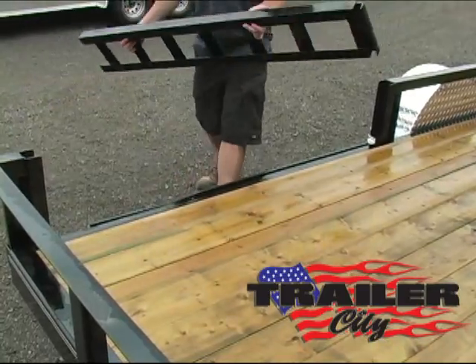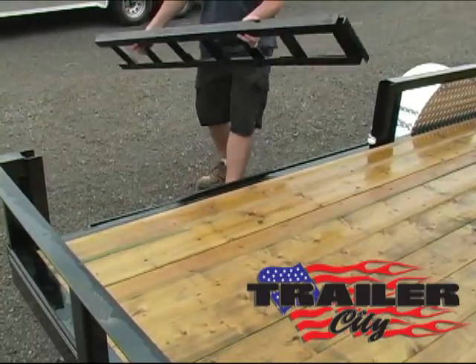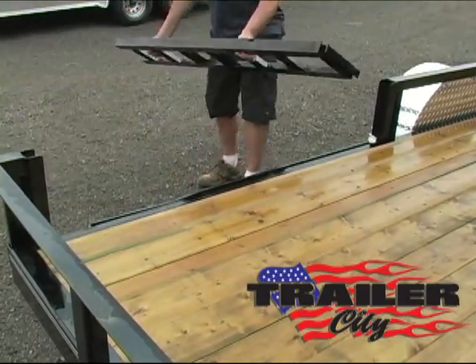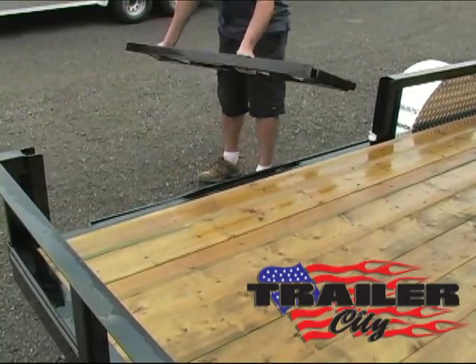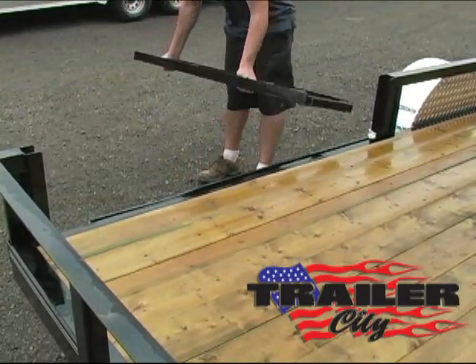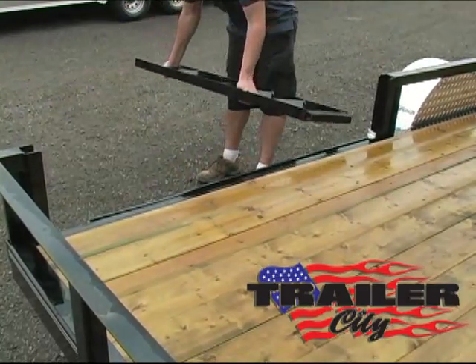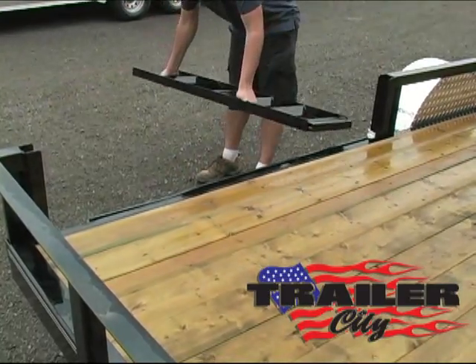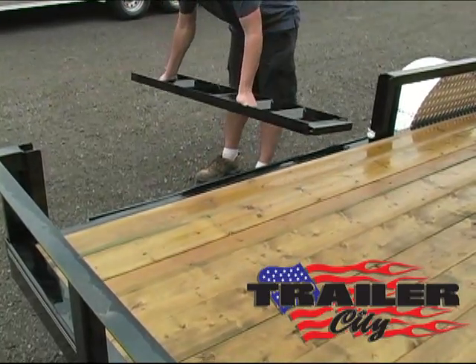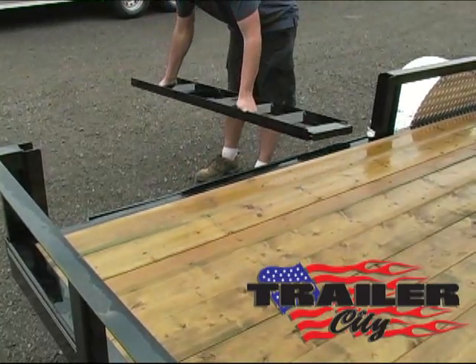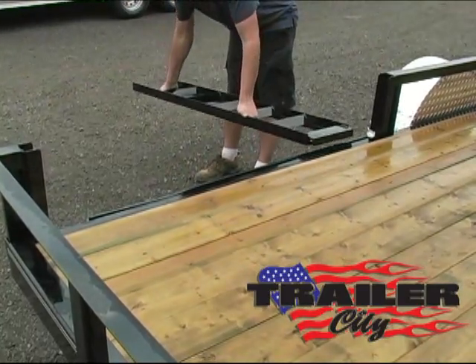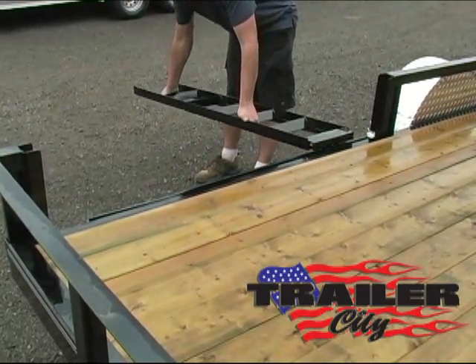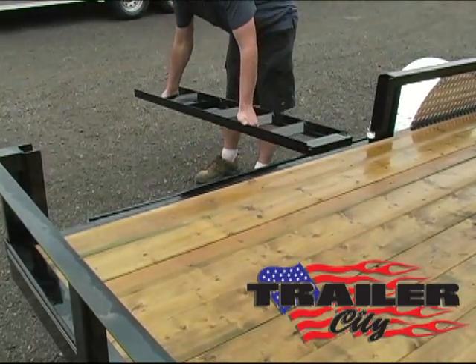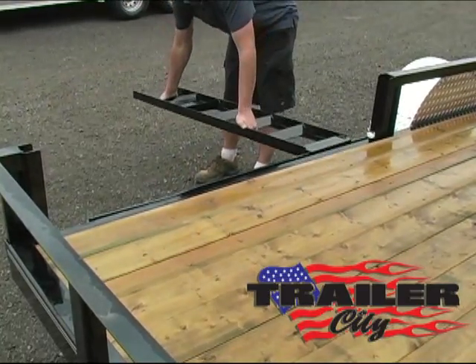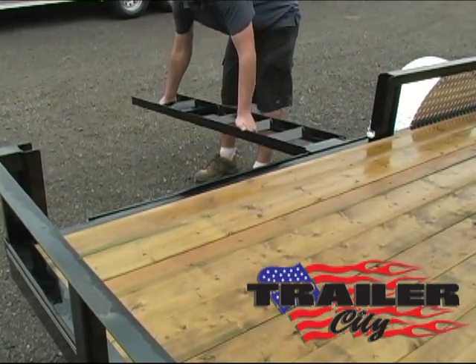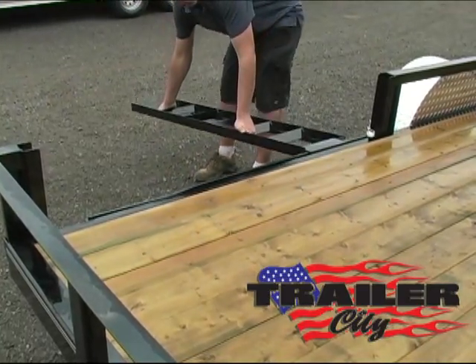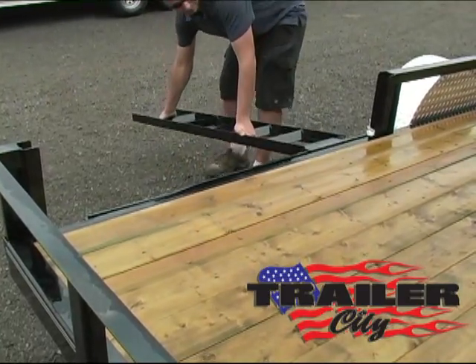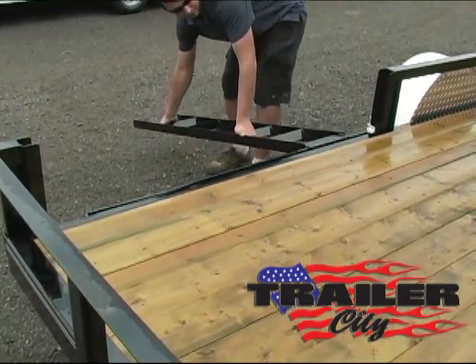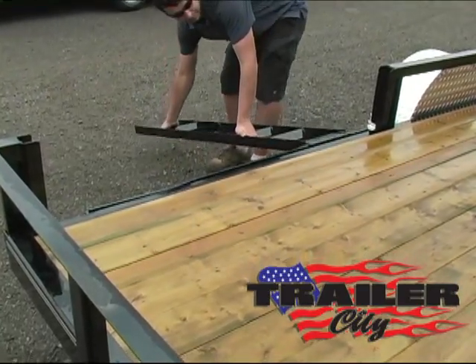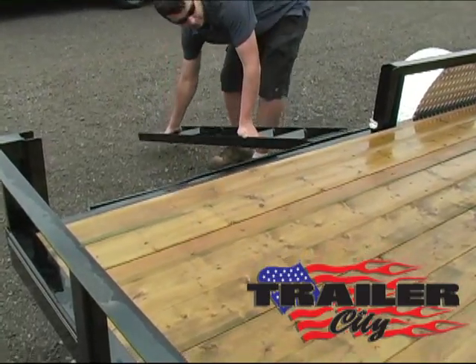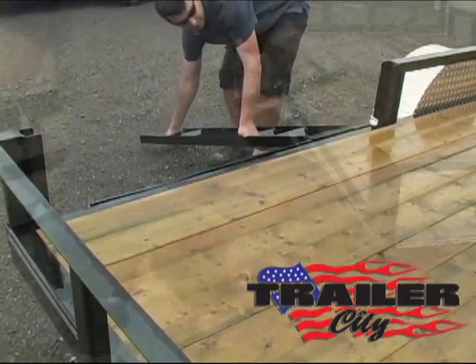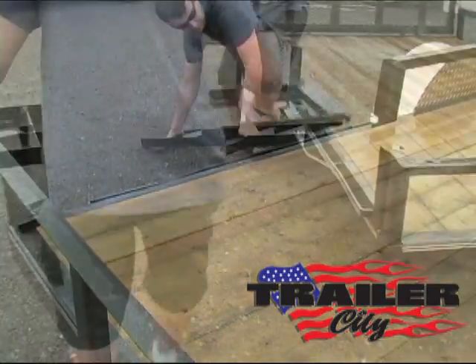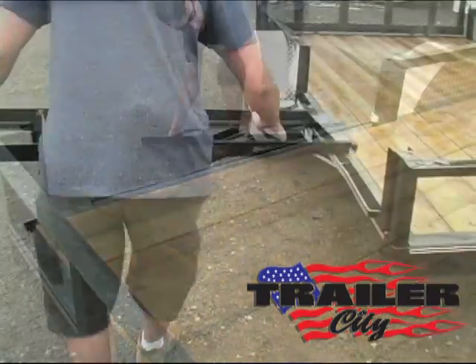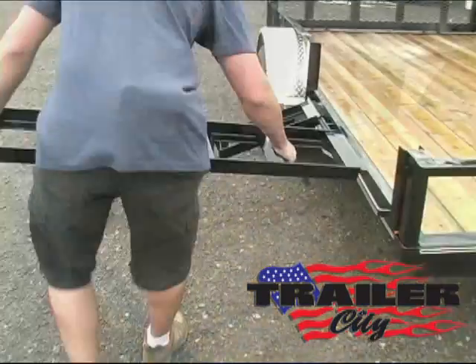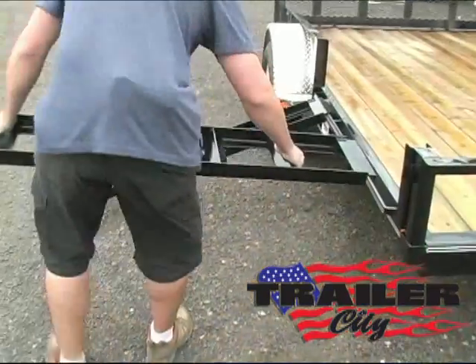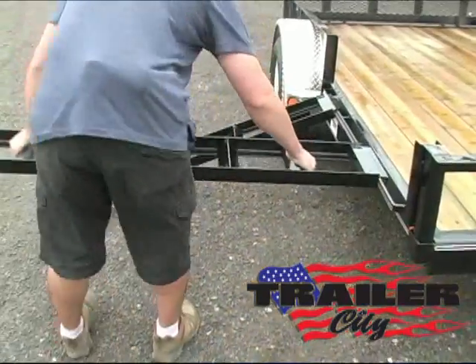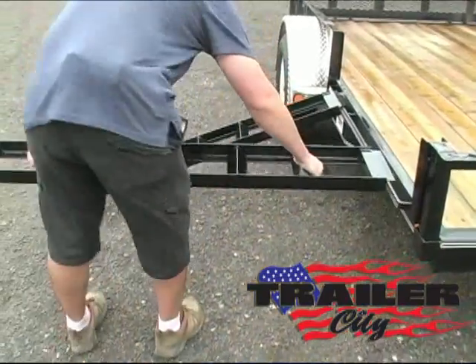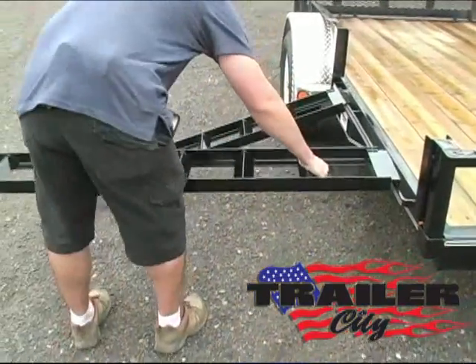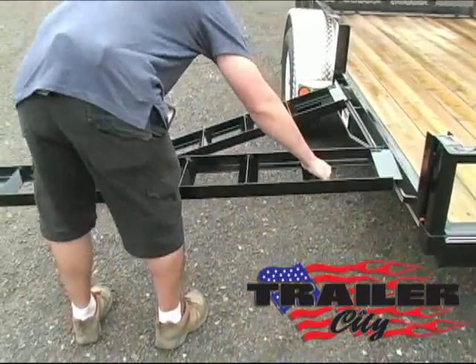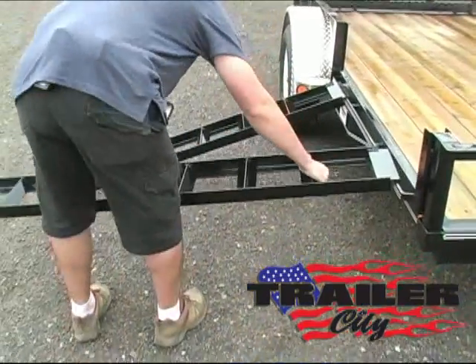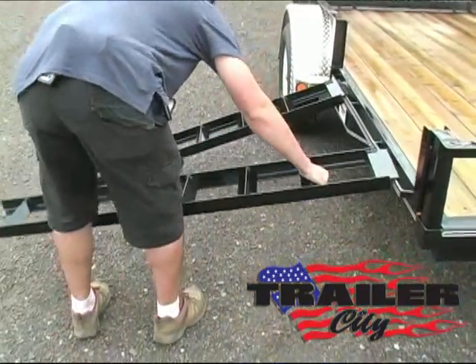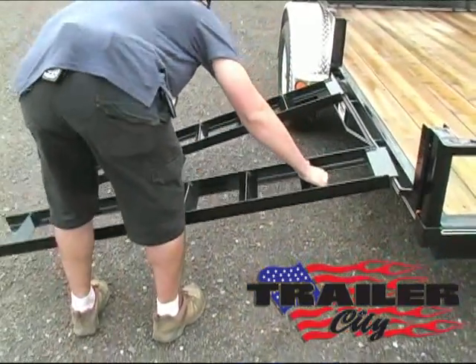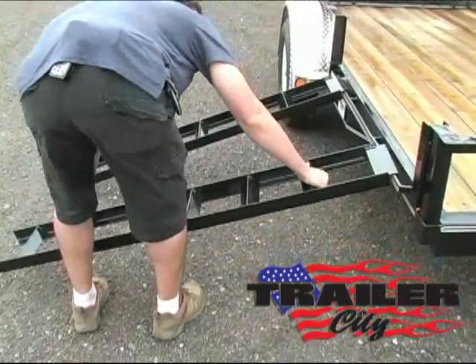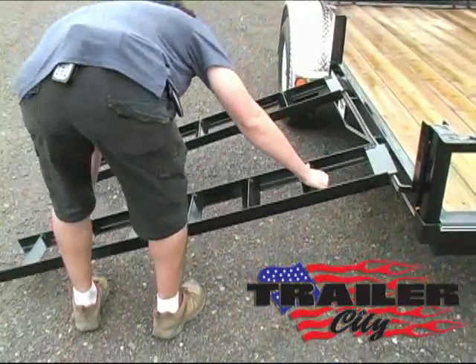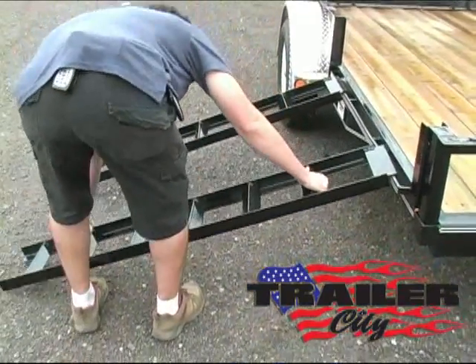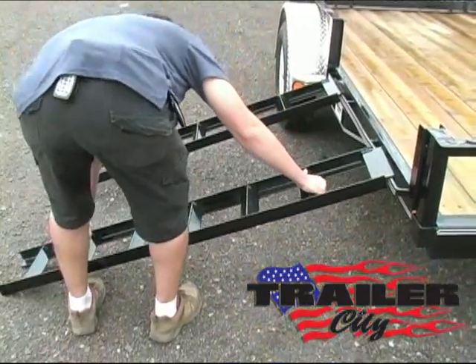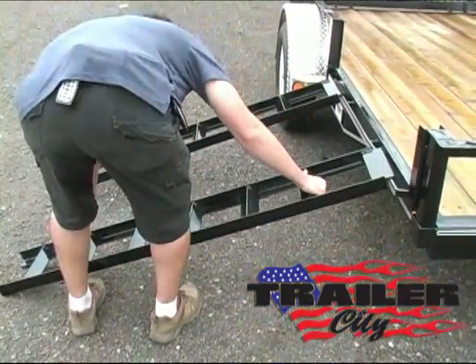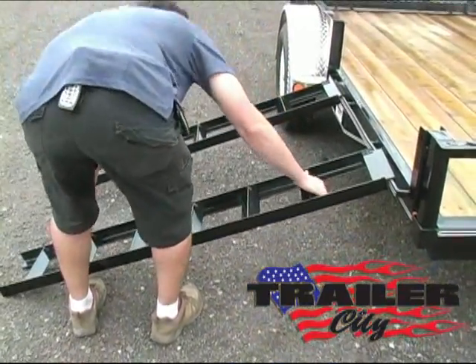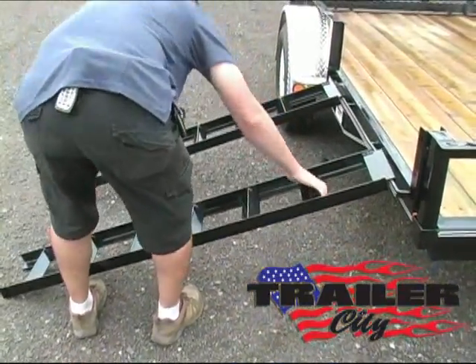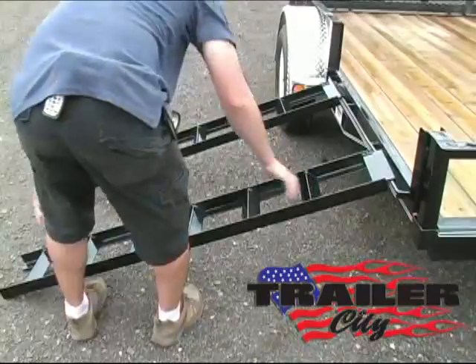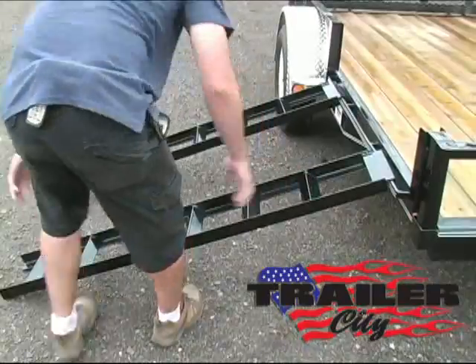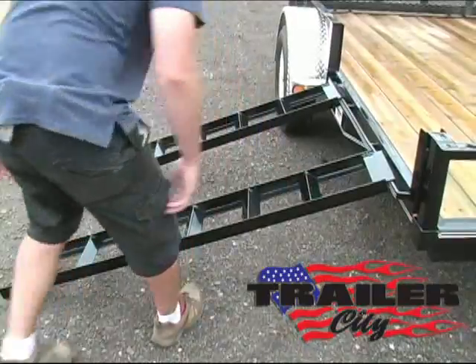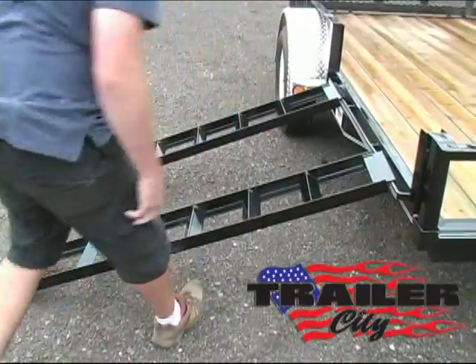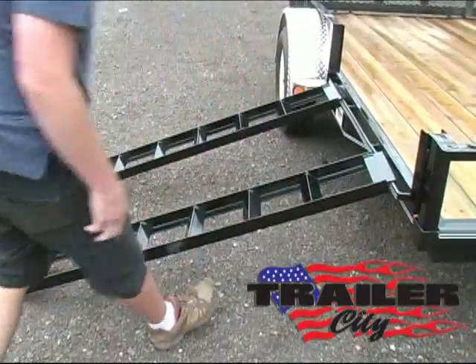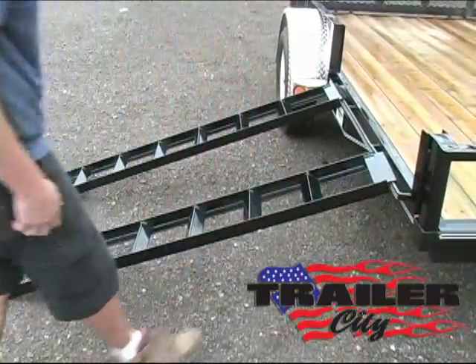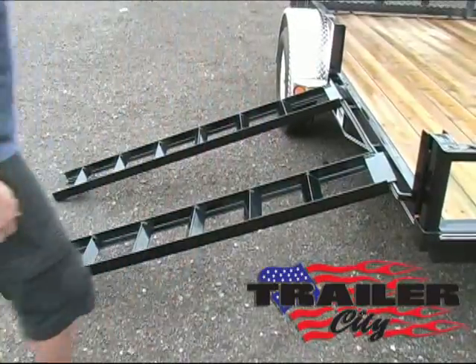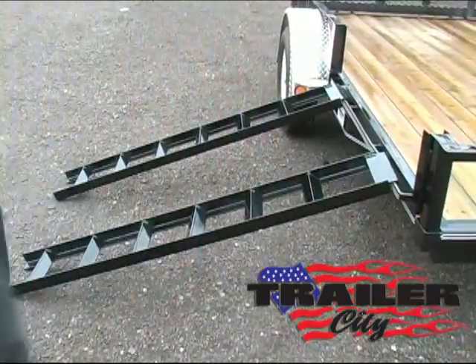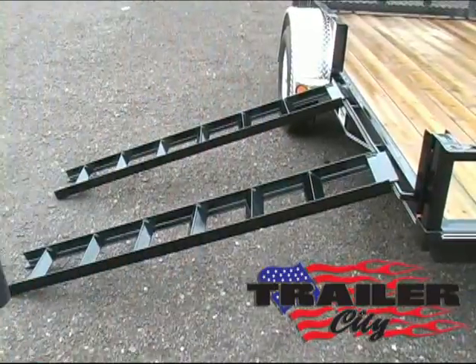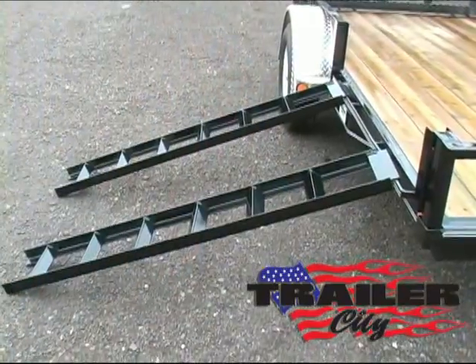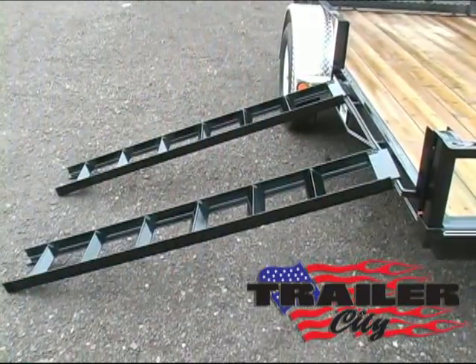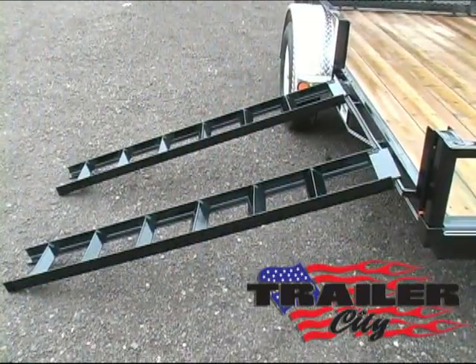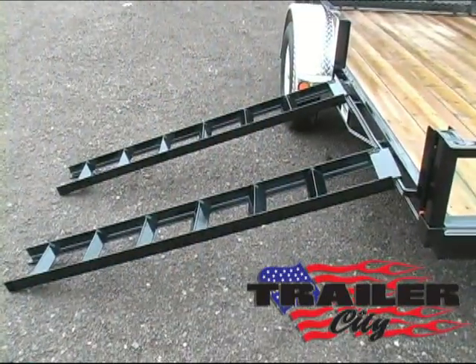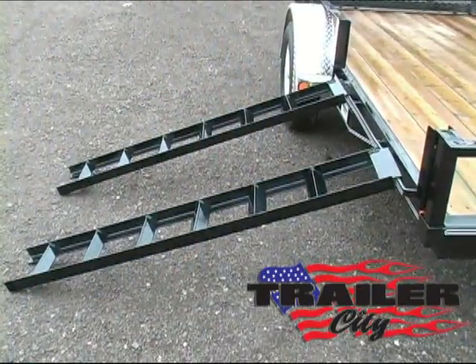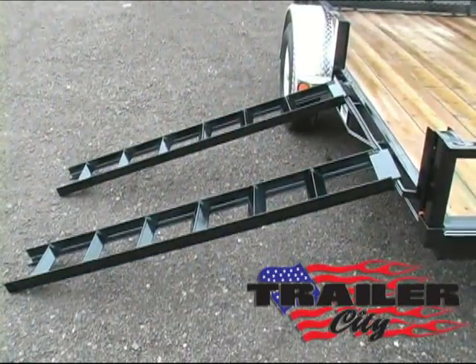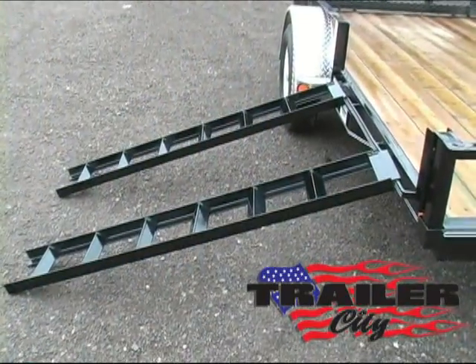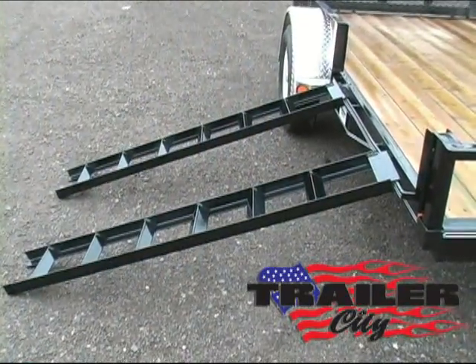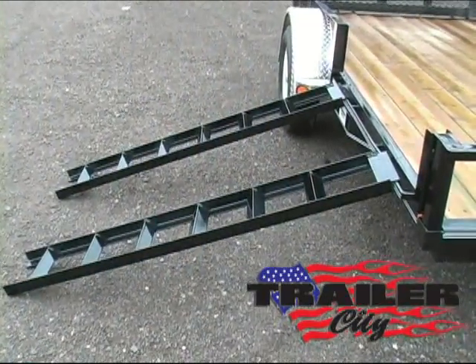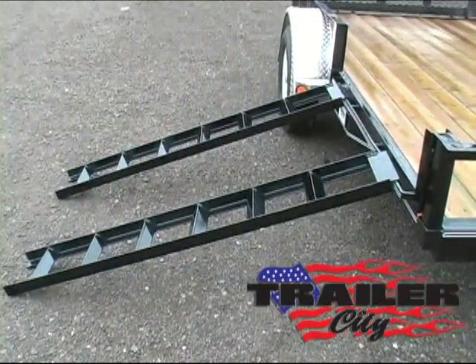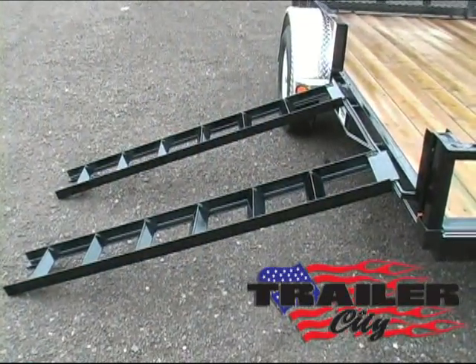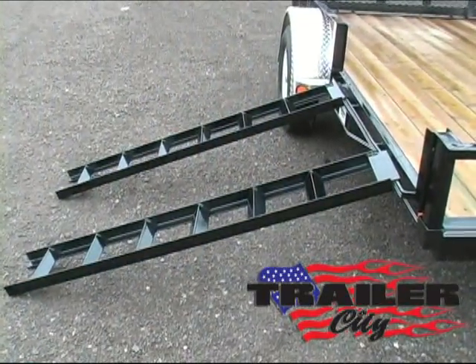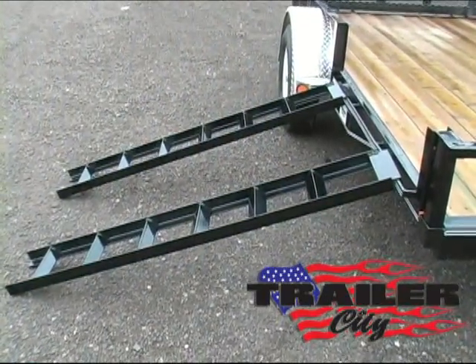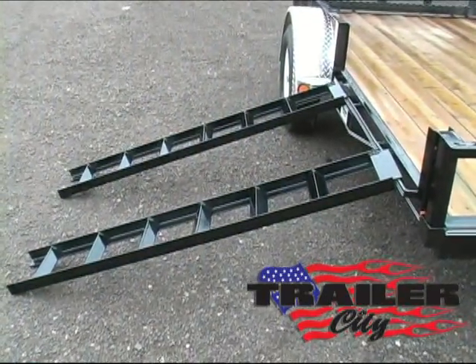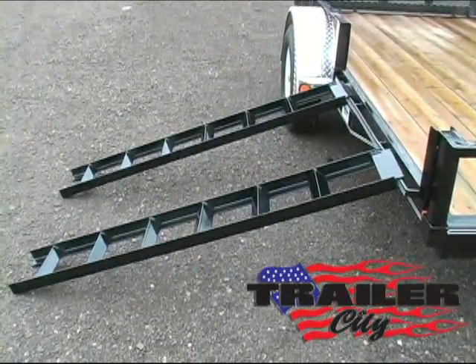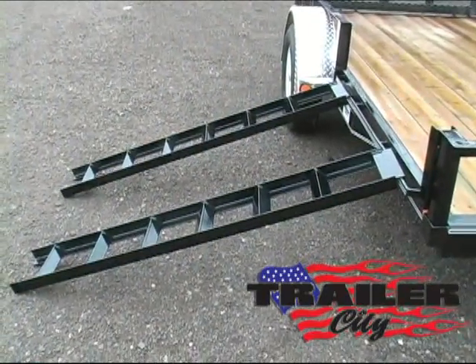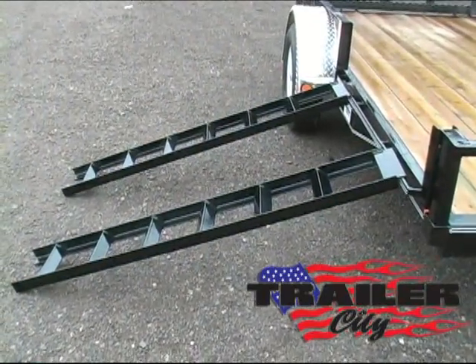This way you can forward load and unload. With removable rails, you can also forklift material on the front part of the trailer.